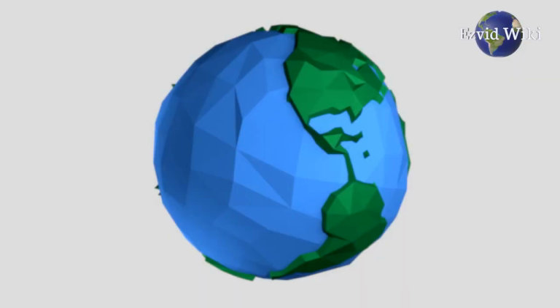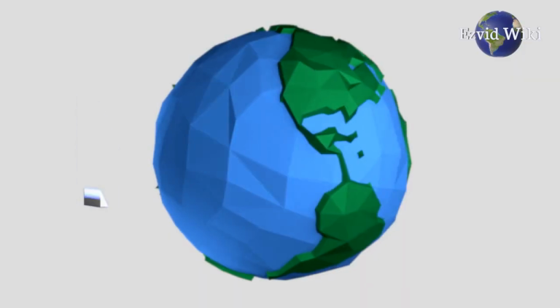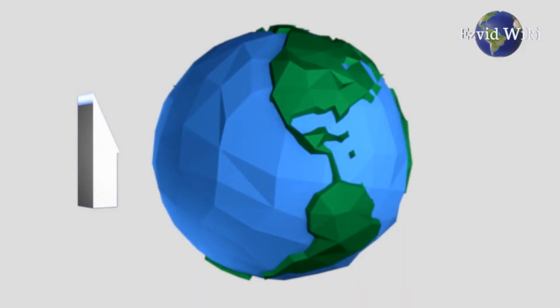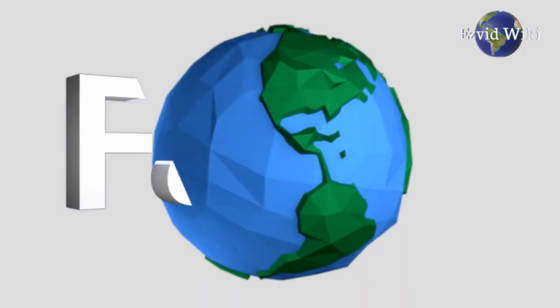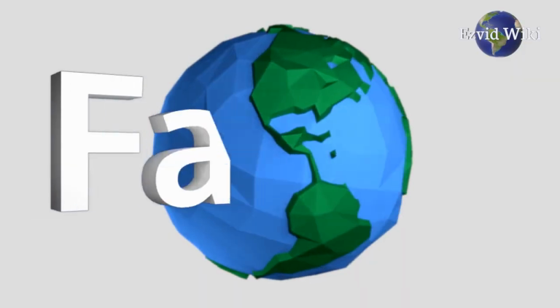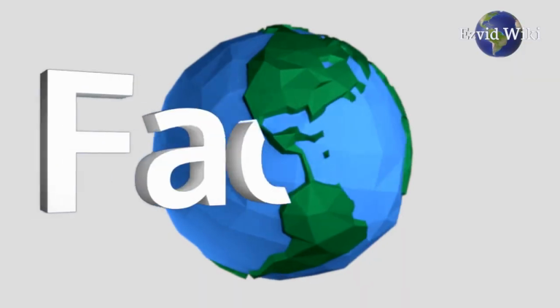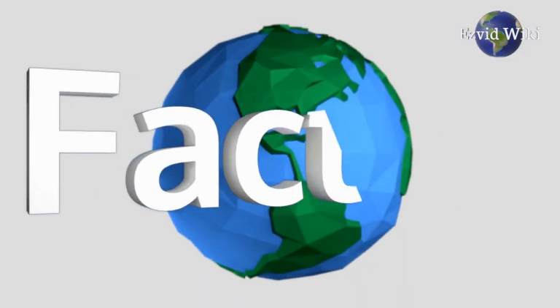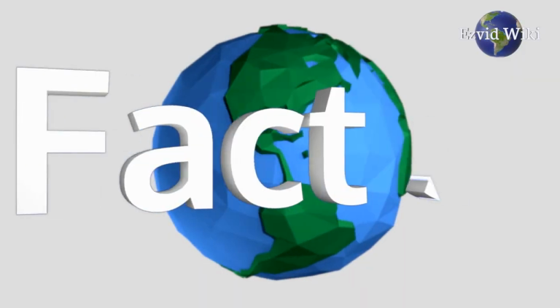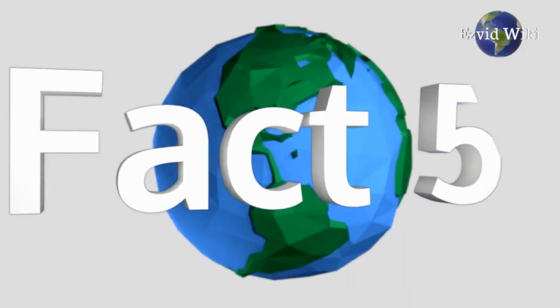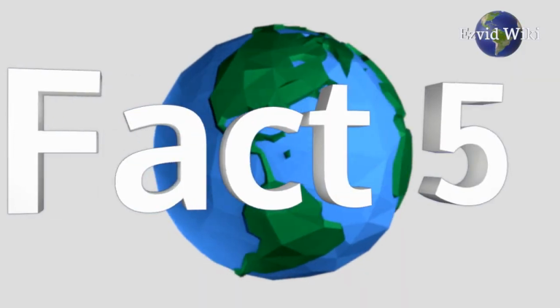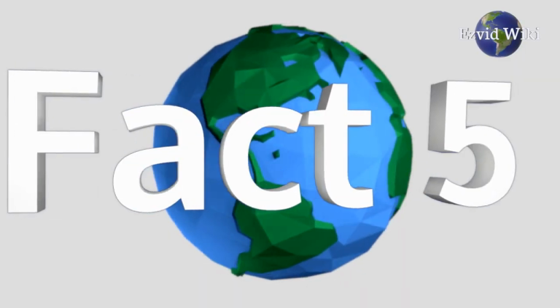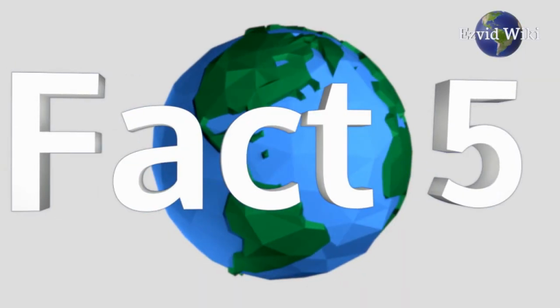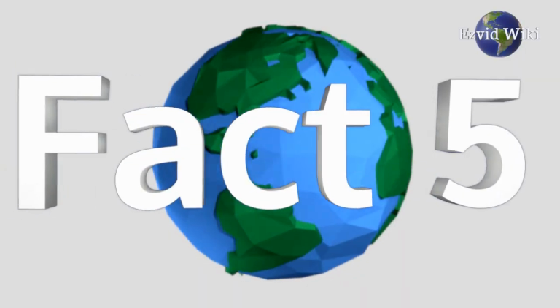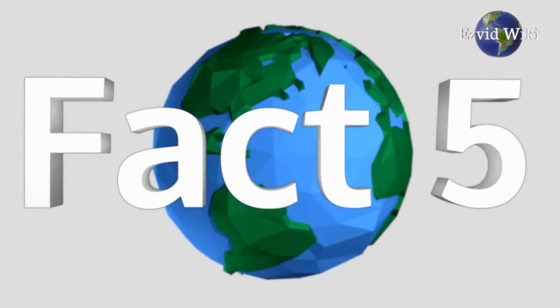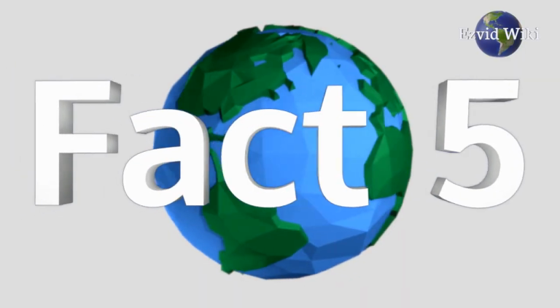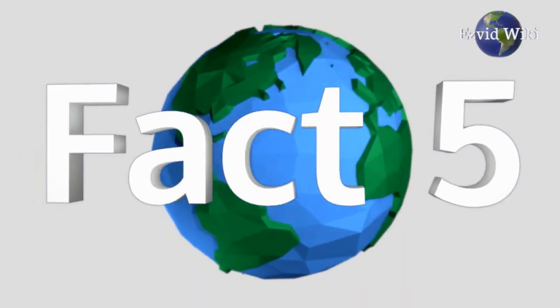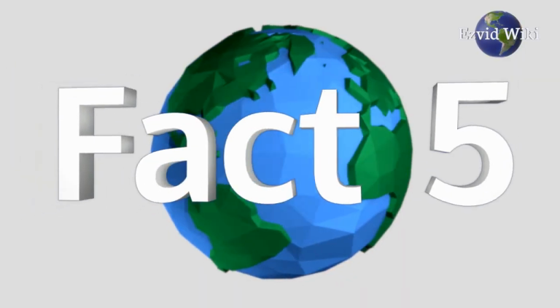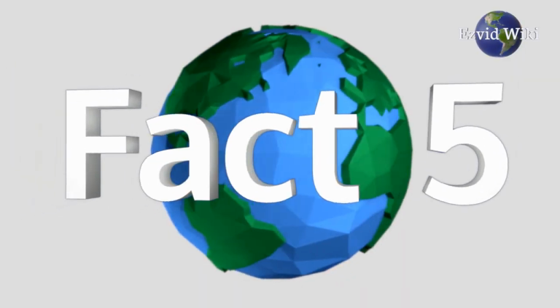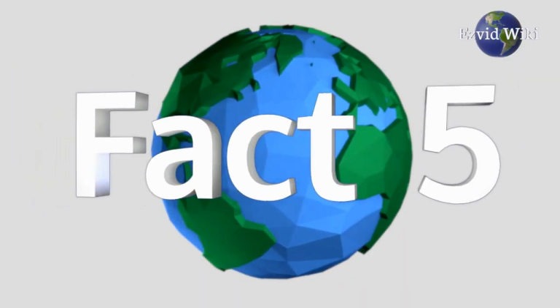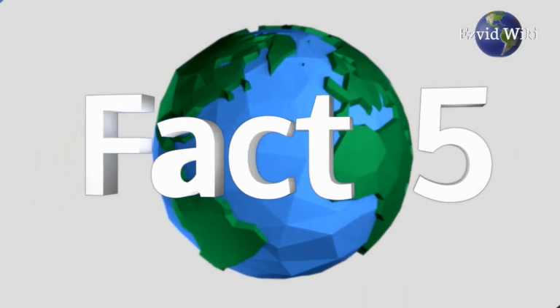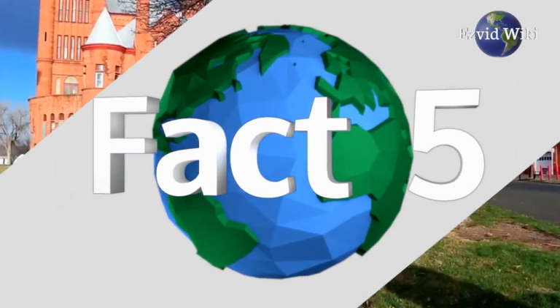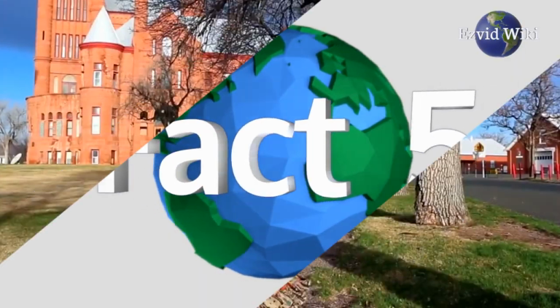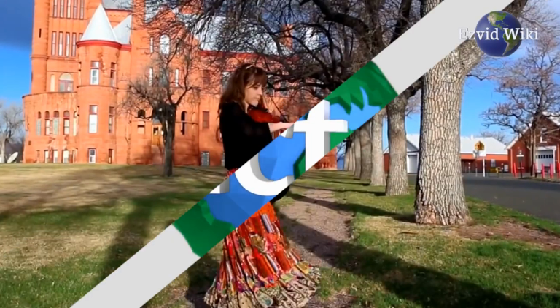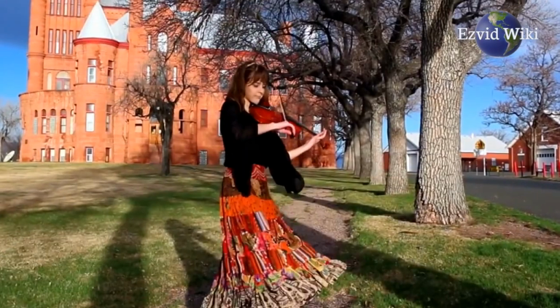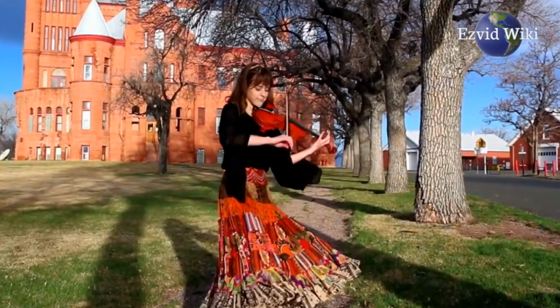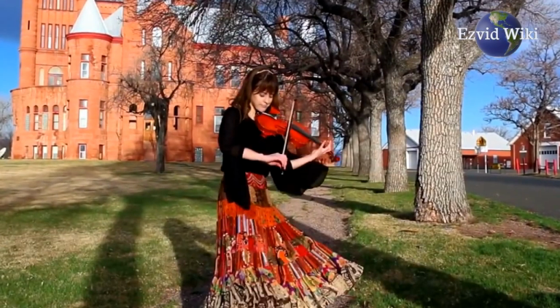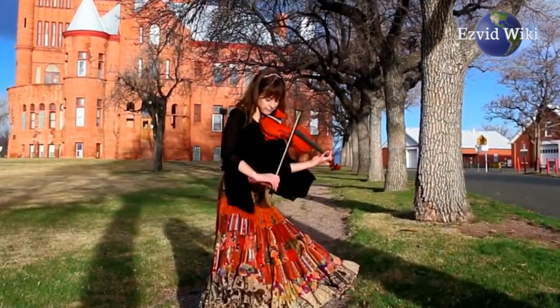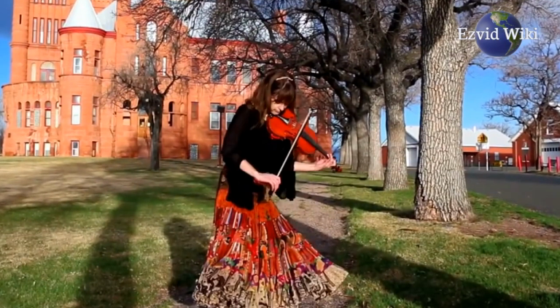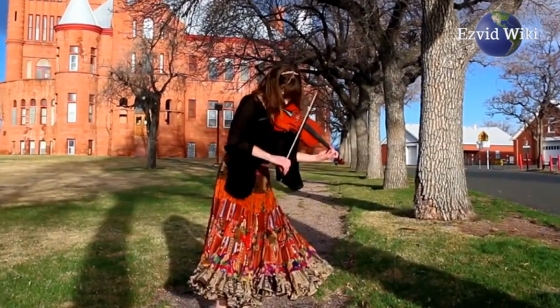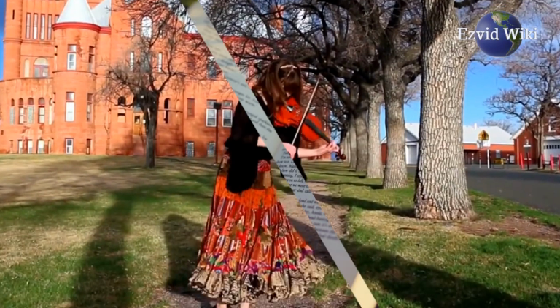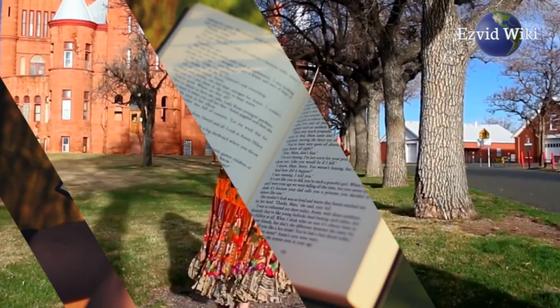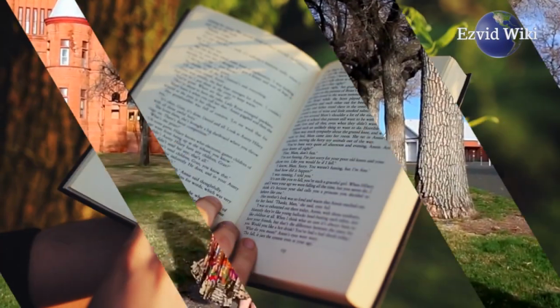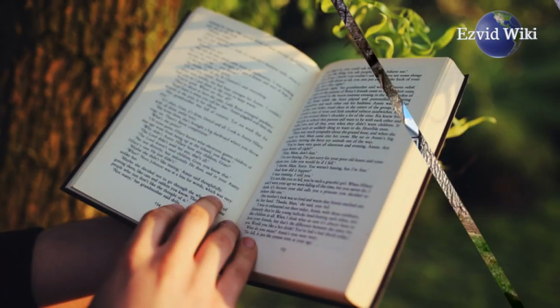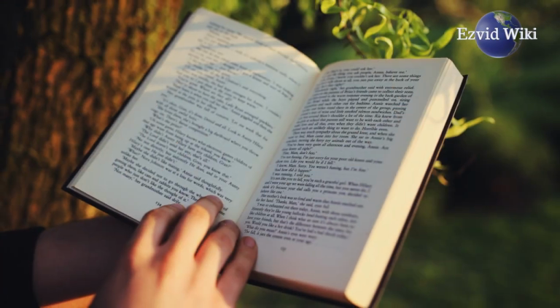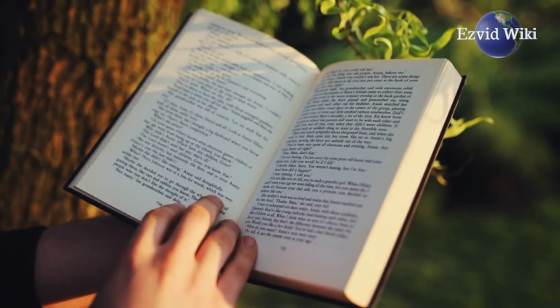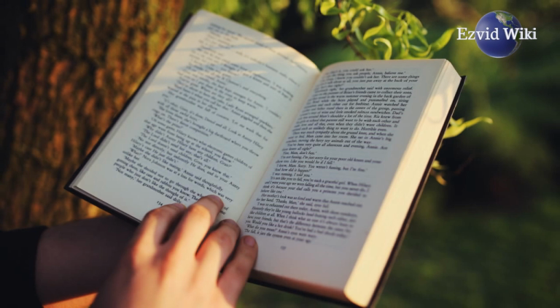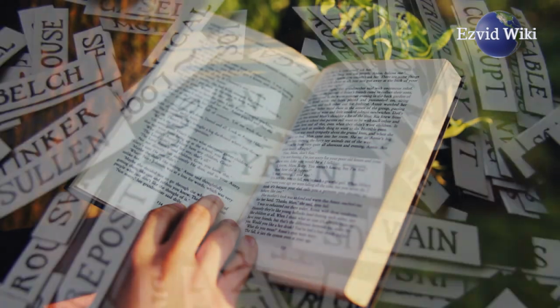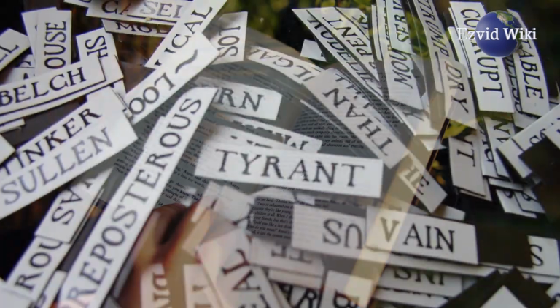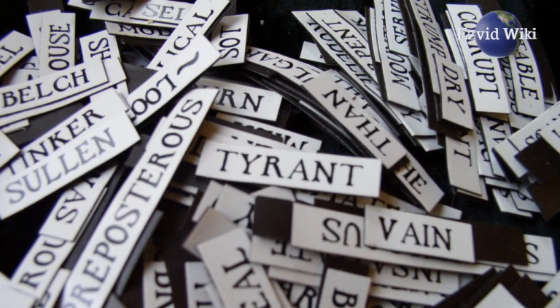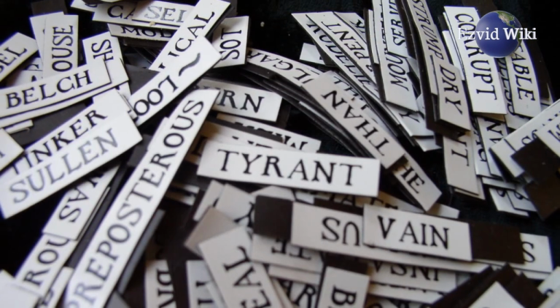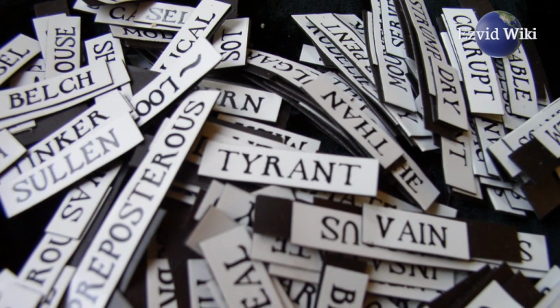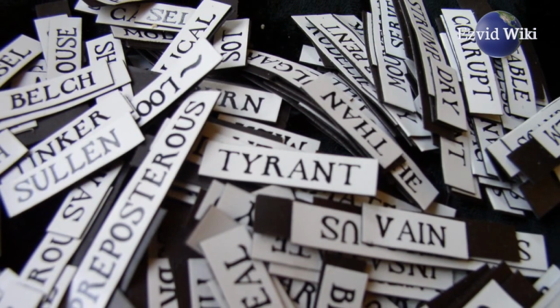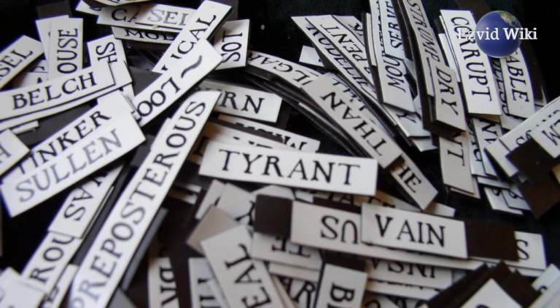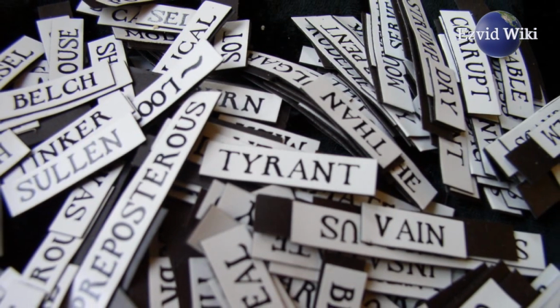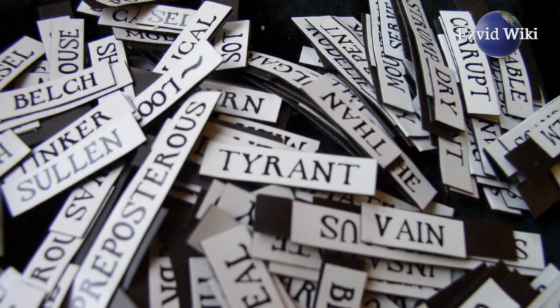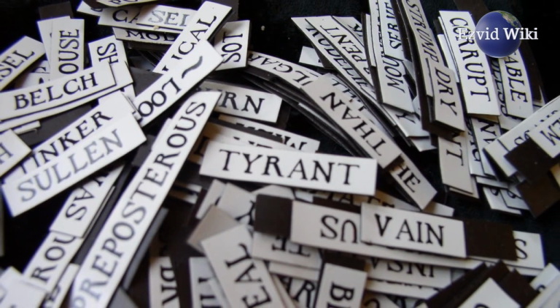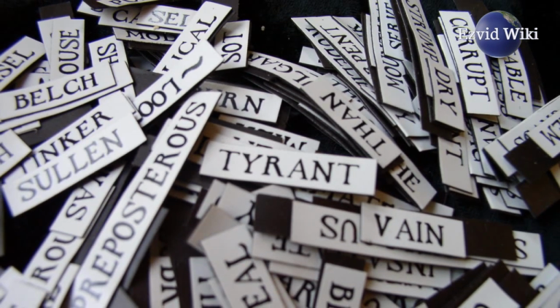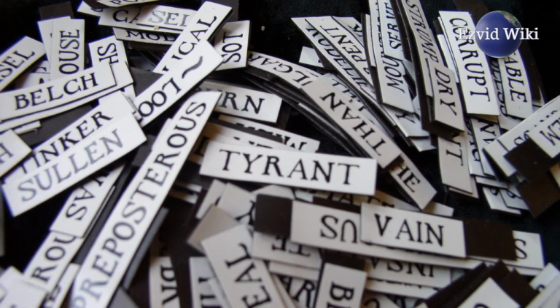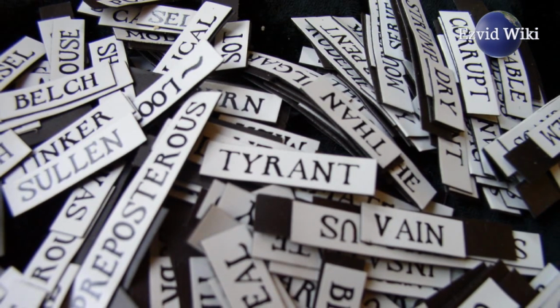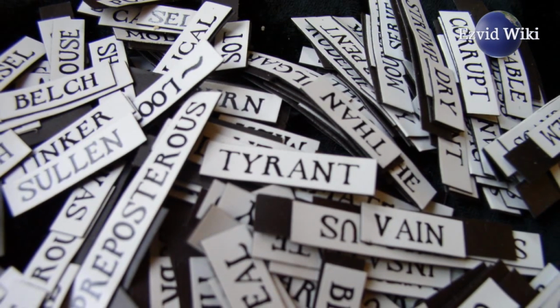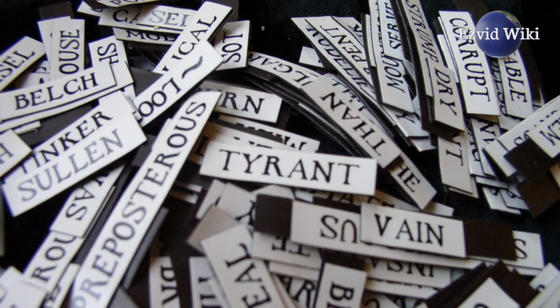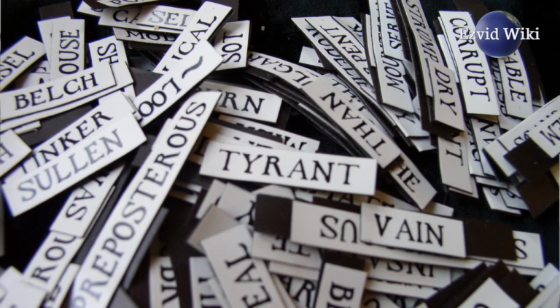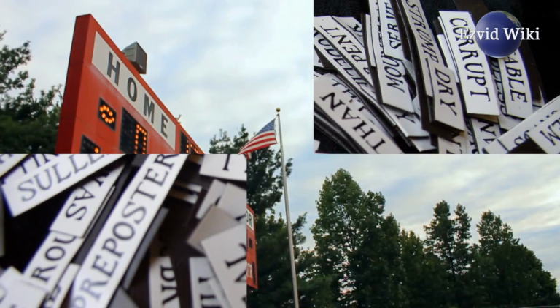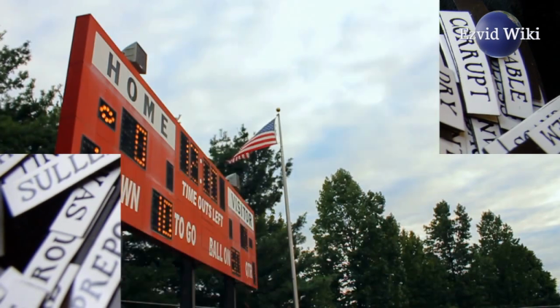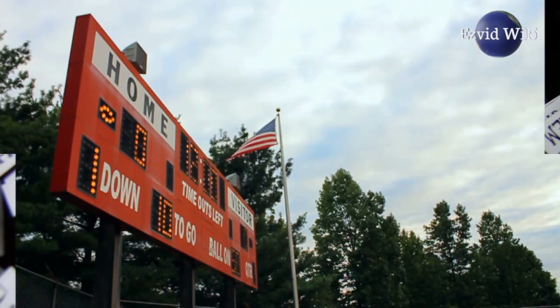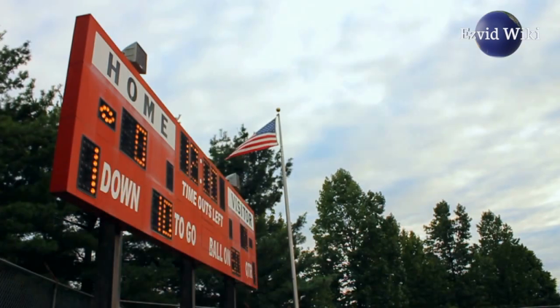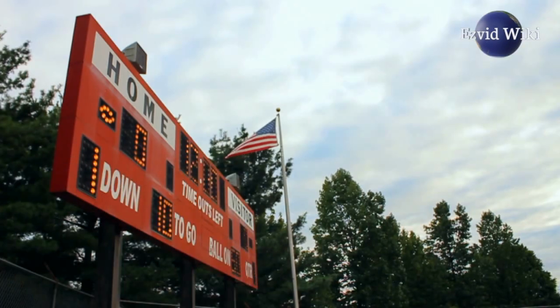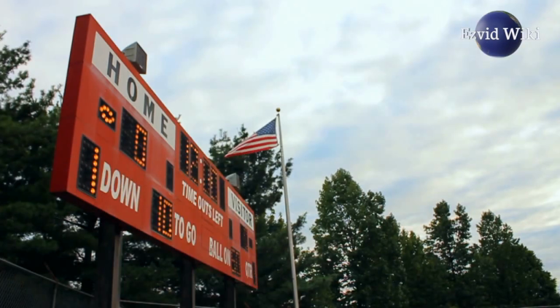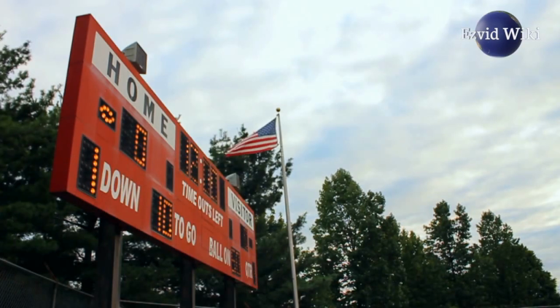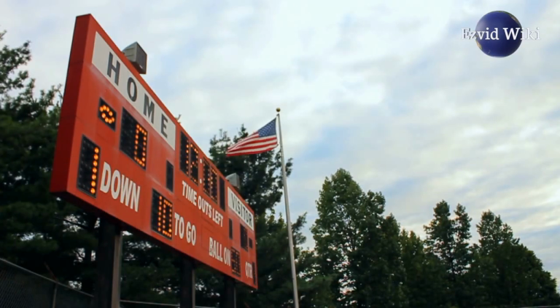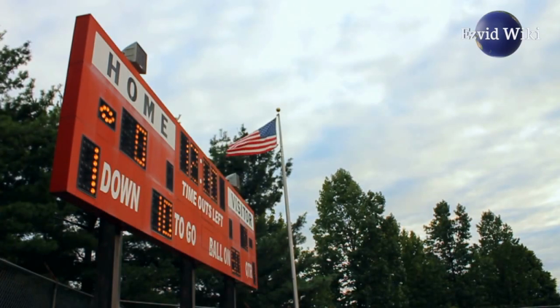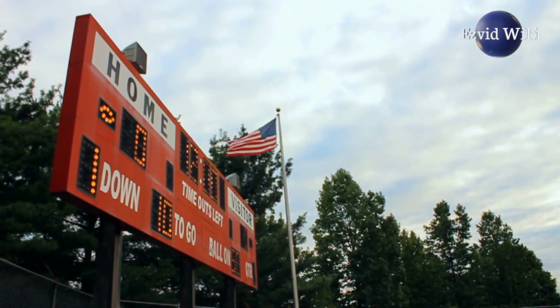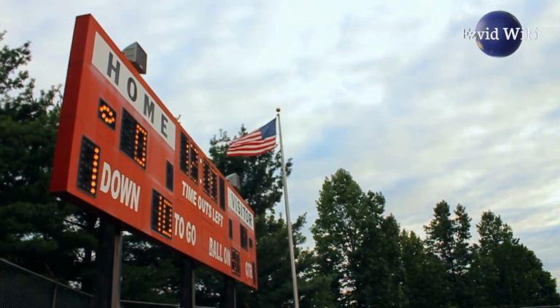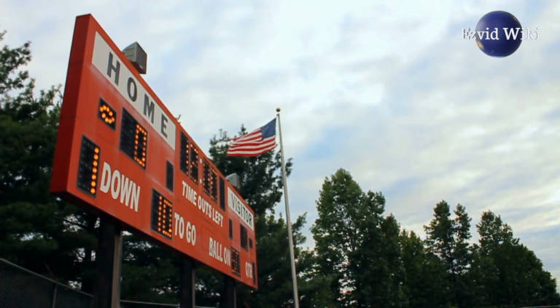Fact number 5. Learning the violin can improve reading, vocabulary, and comprehension scores, as well.